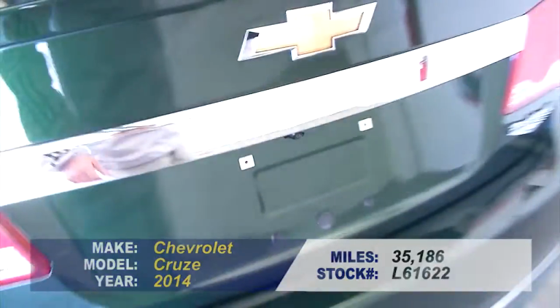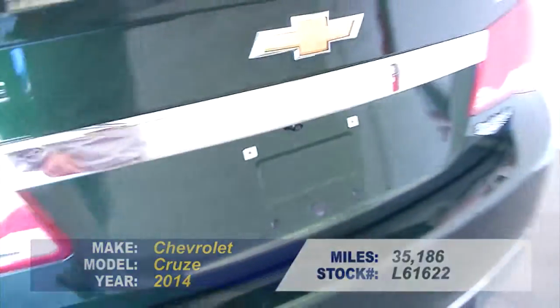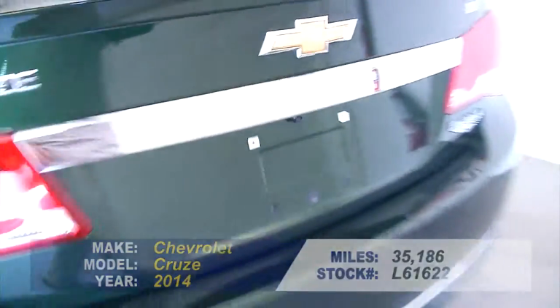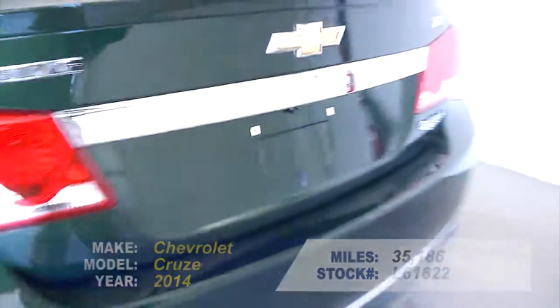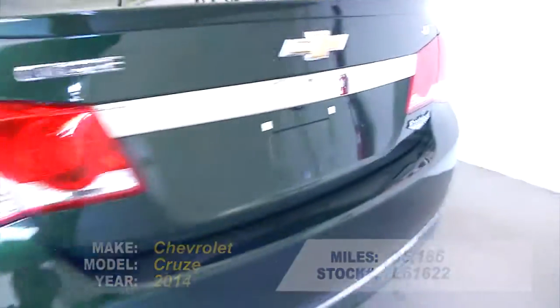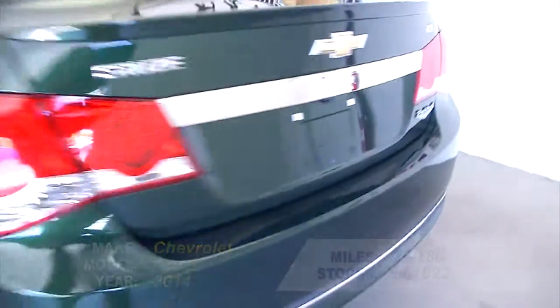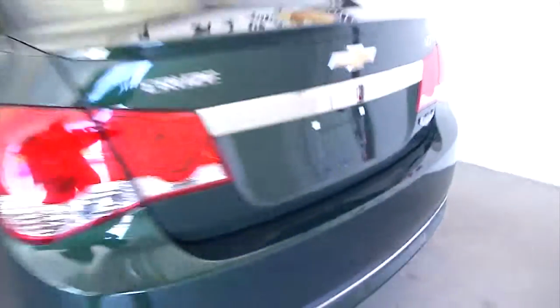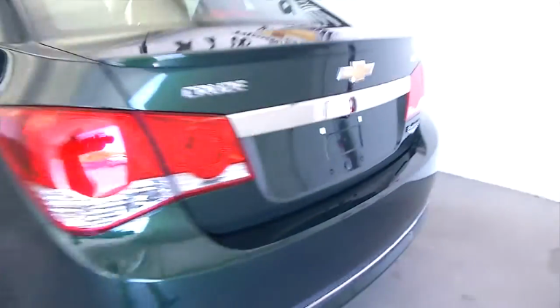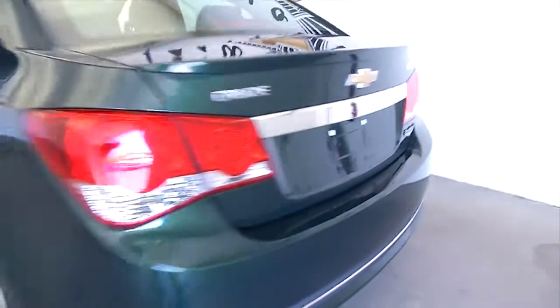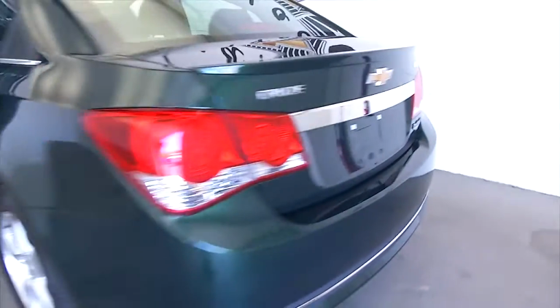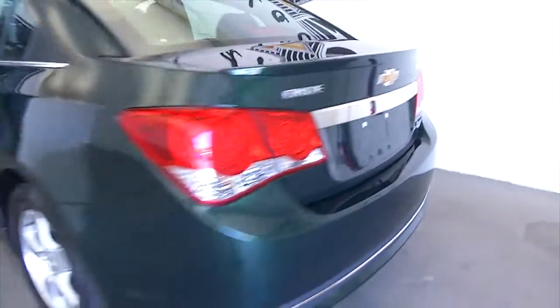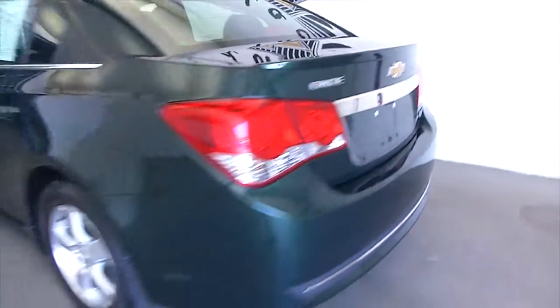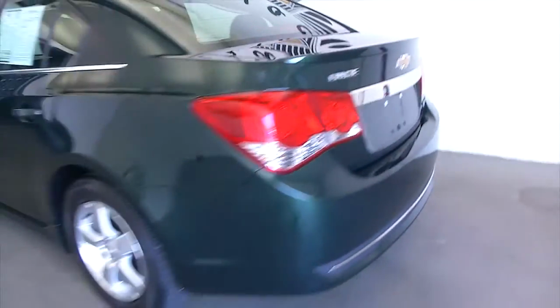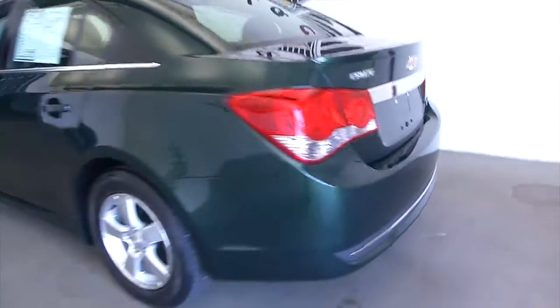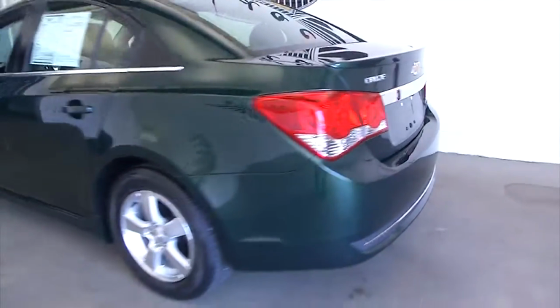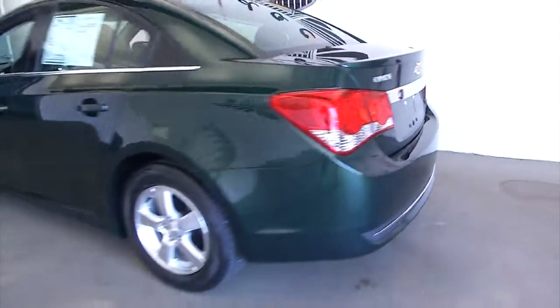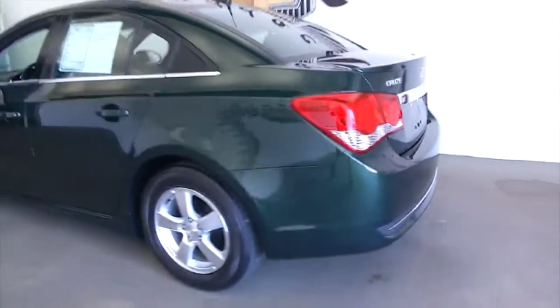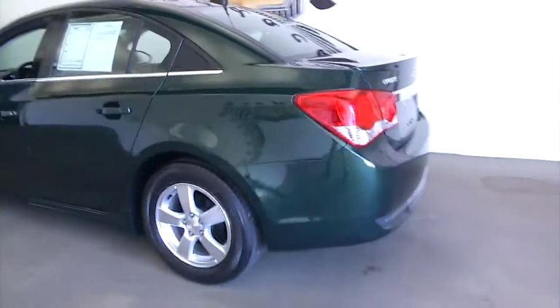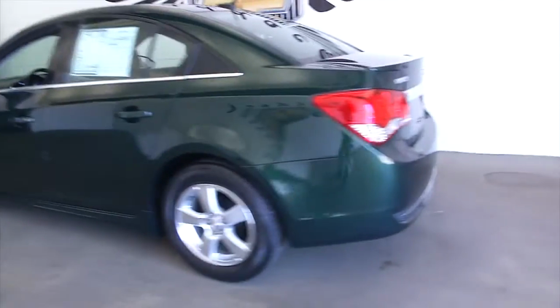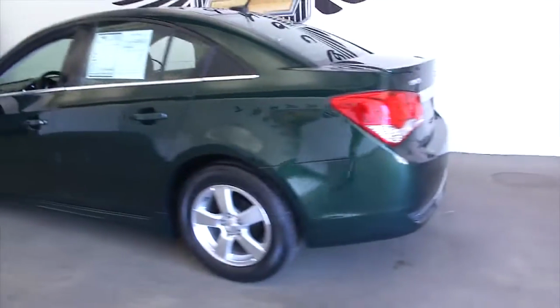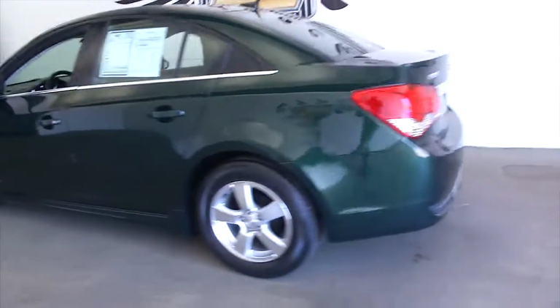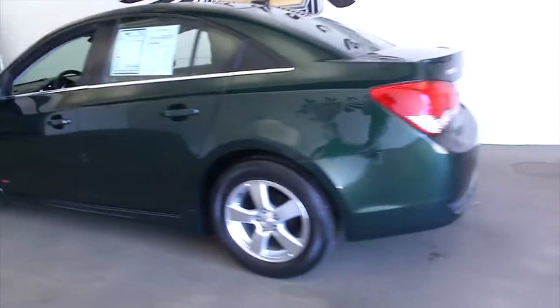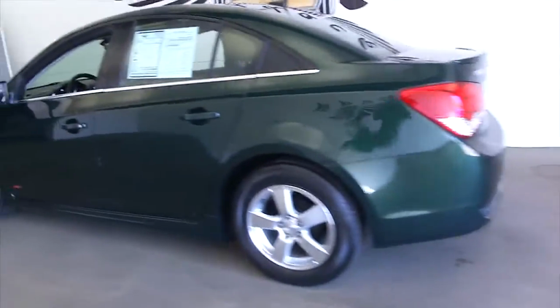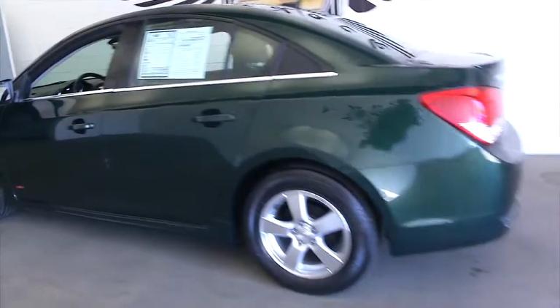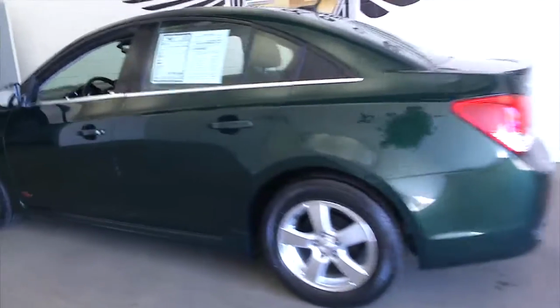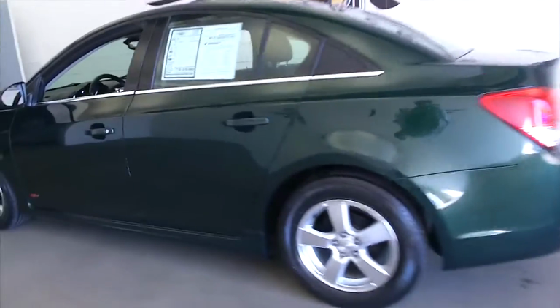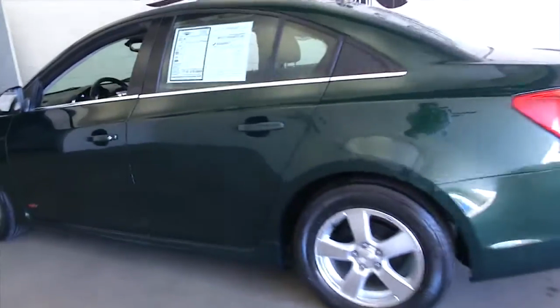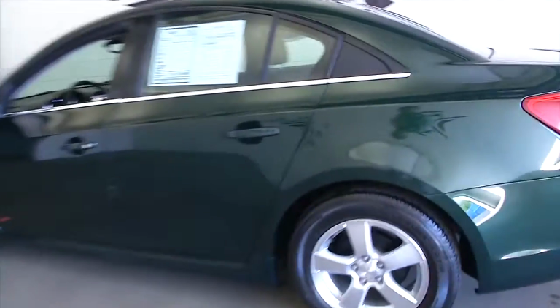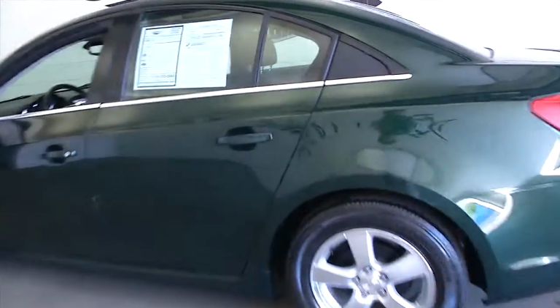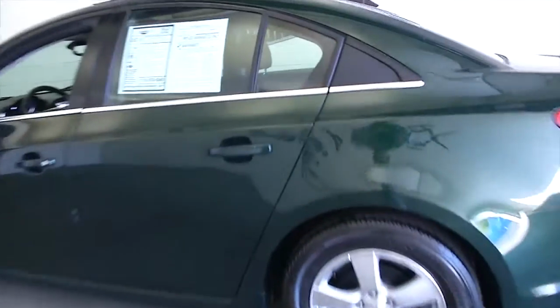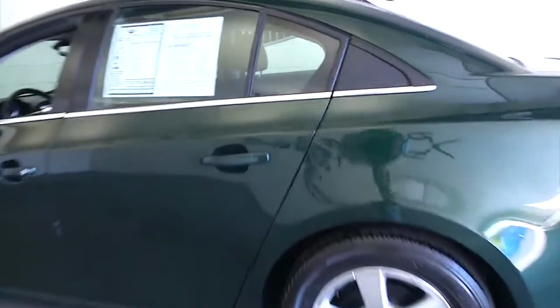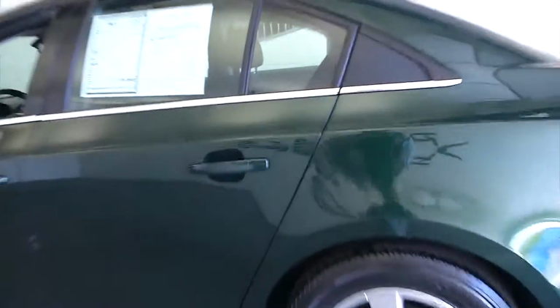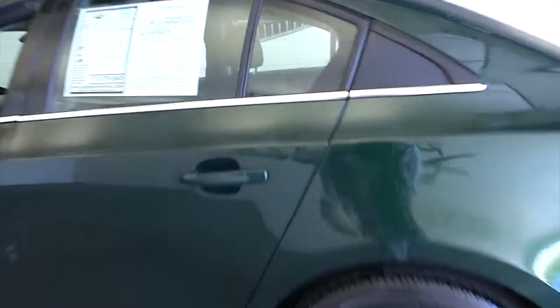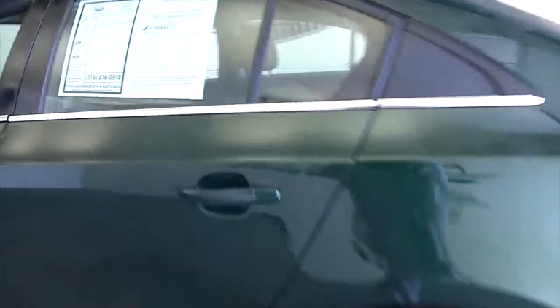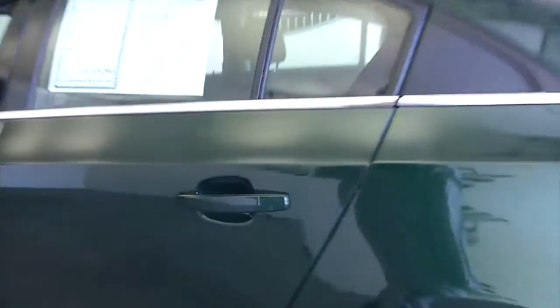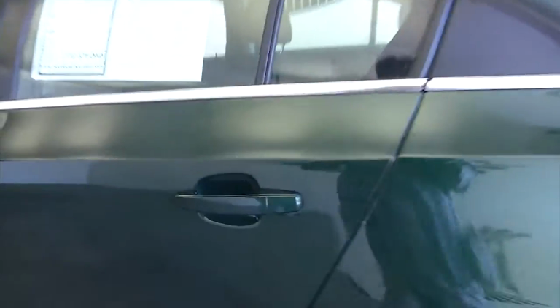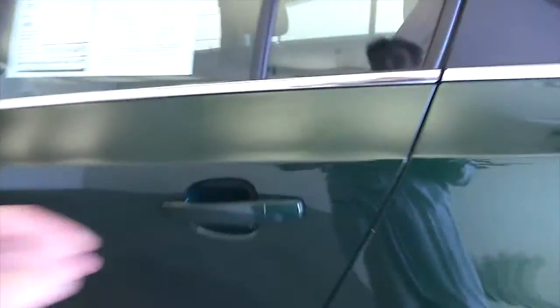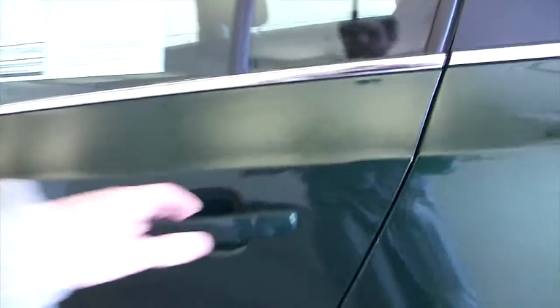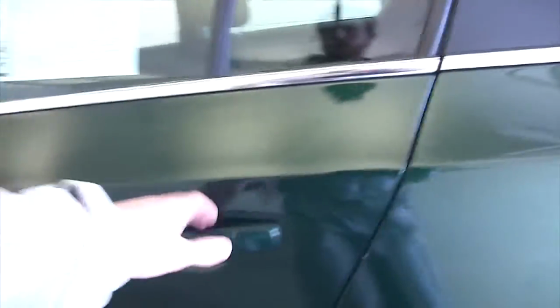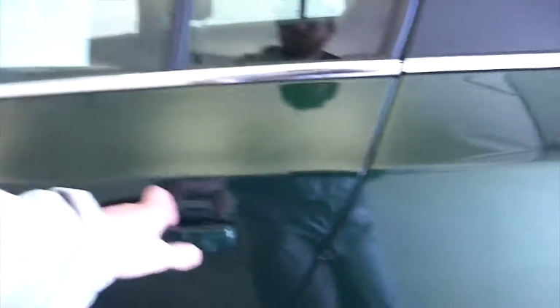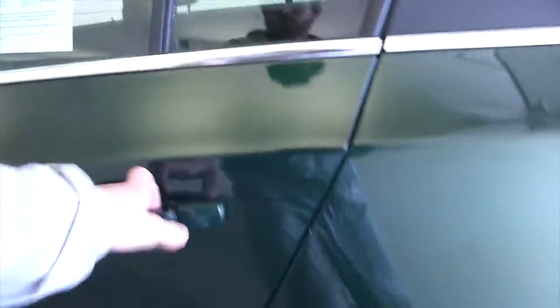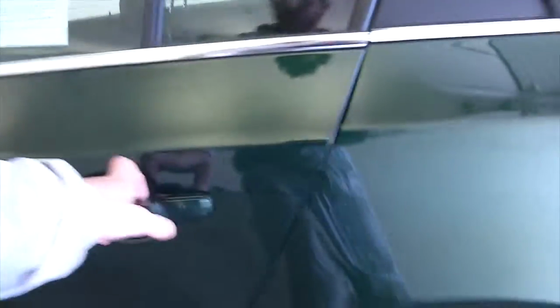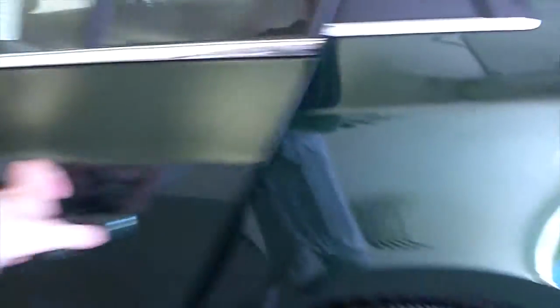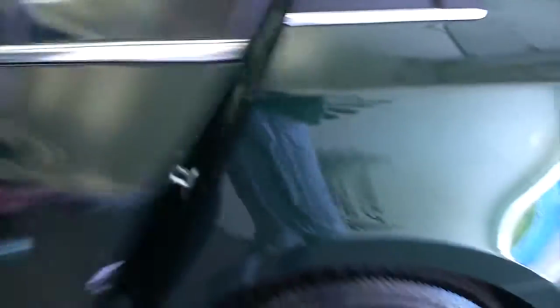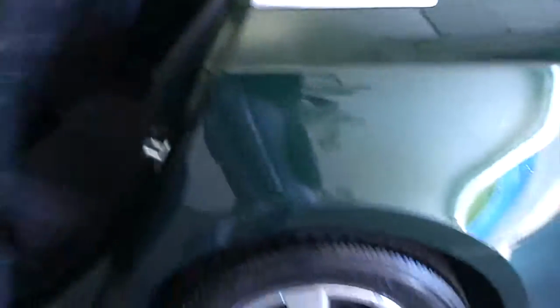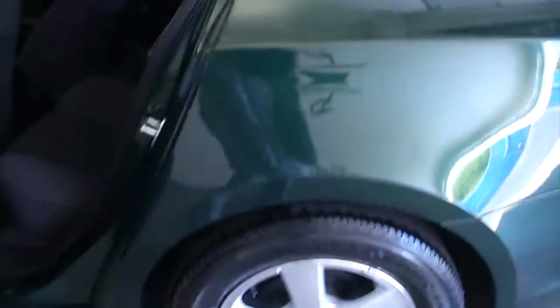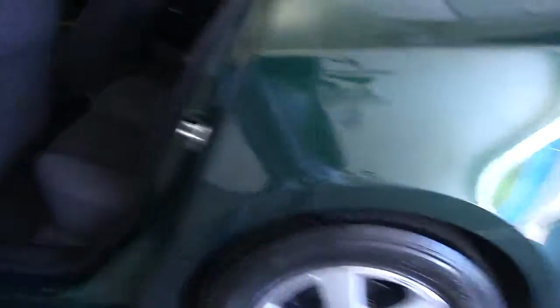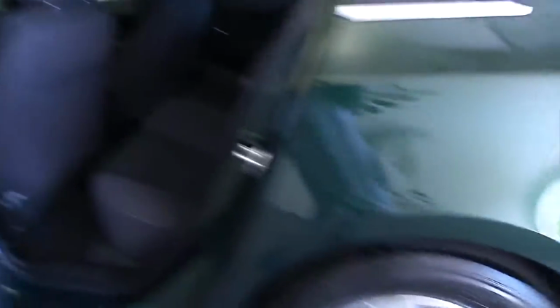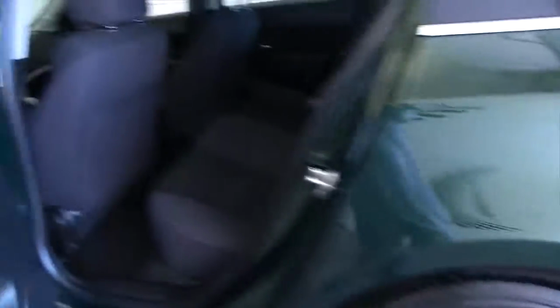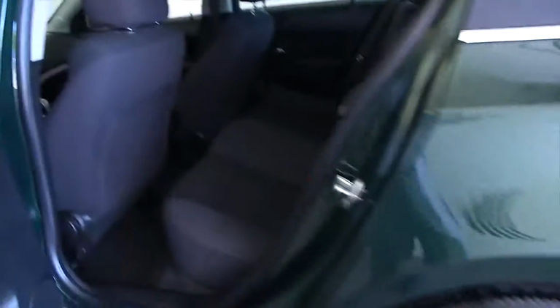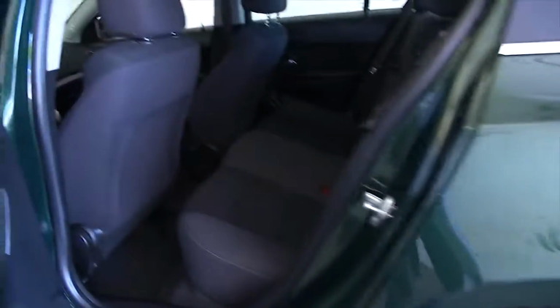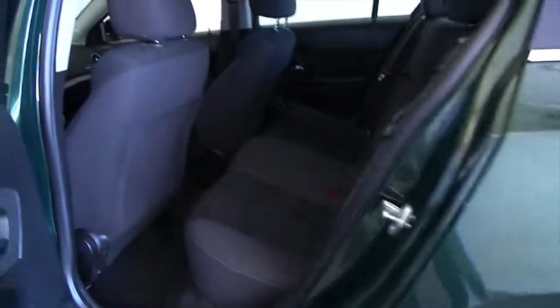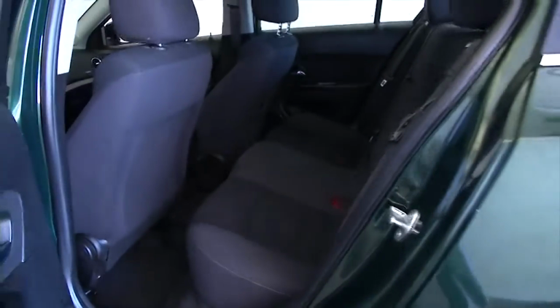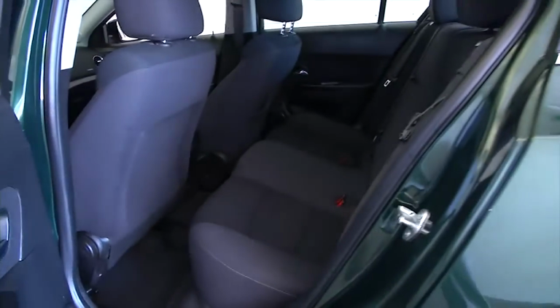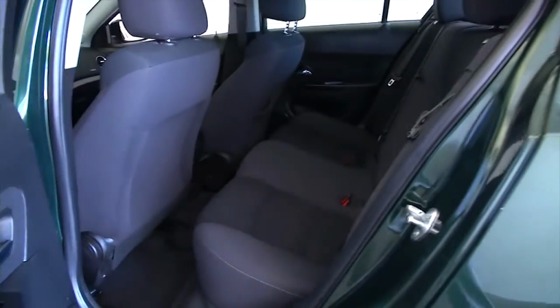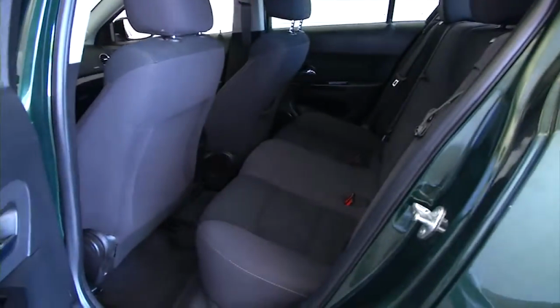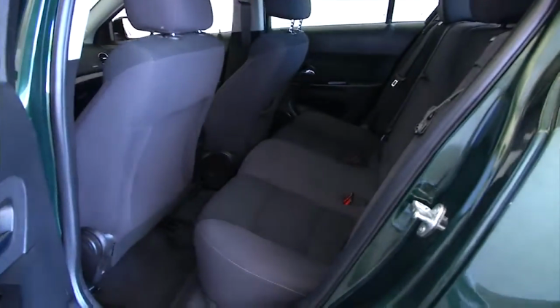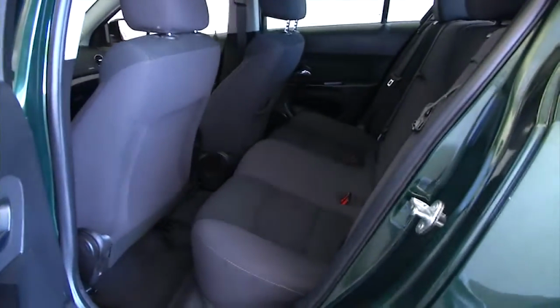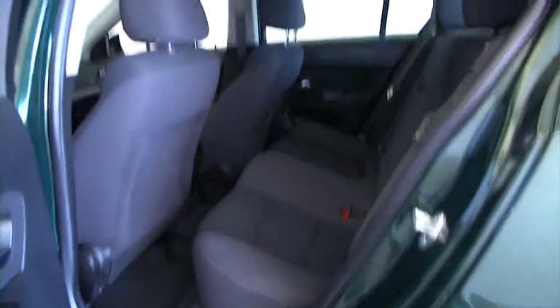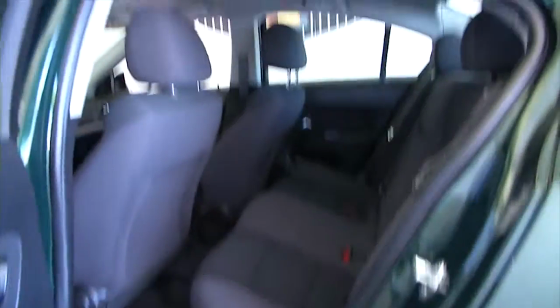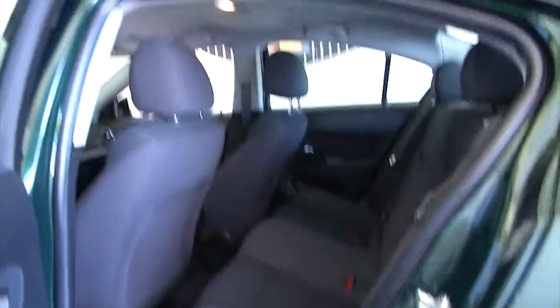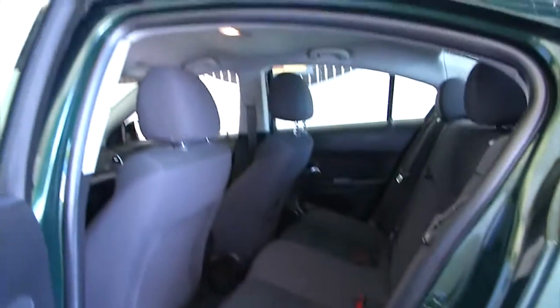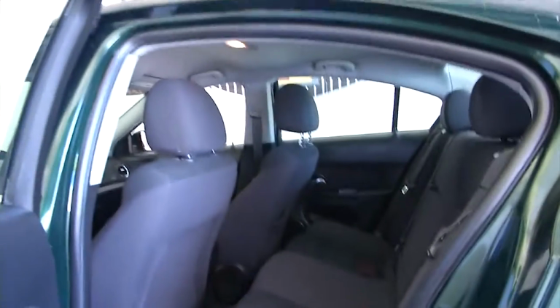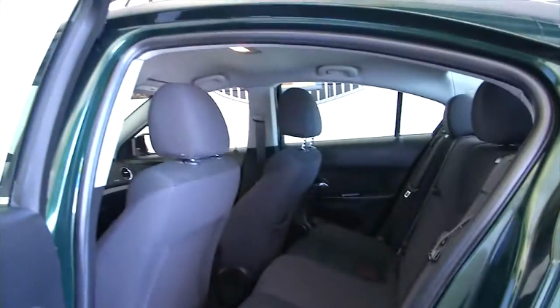In this short video walk around, we're going to take you from the back of the vehicle to the front of the vehicle, and let you get a better idea of the condition.